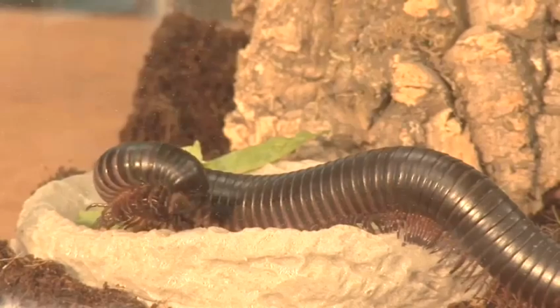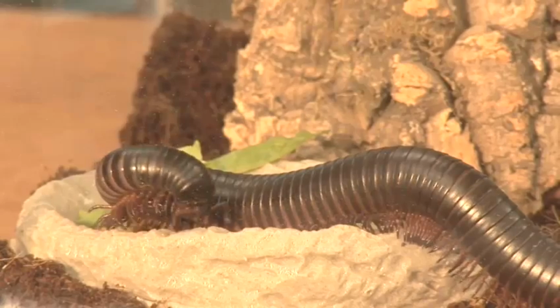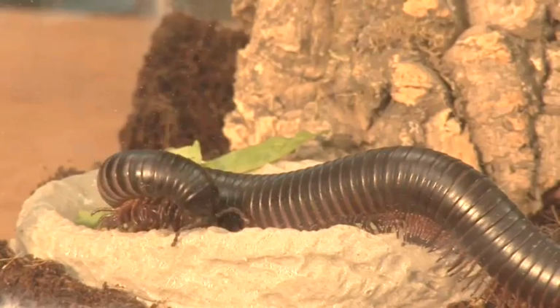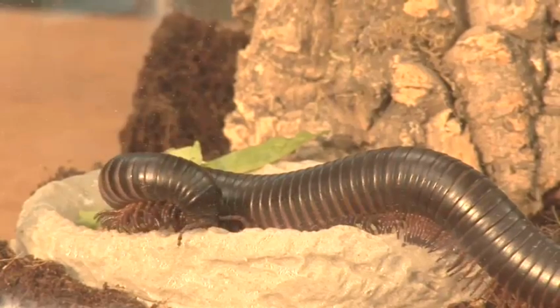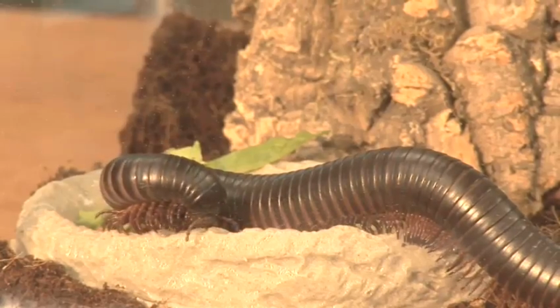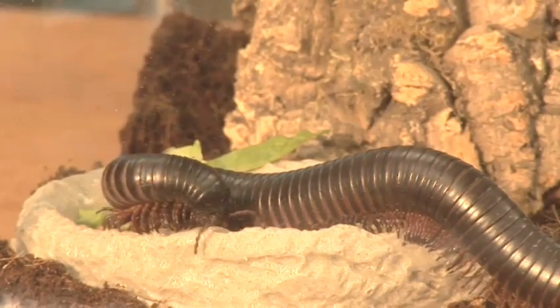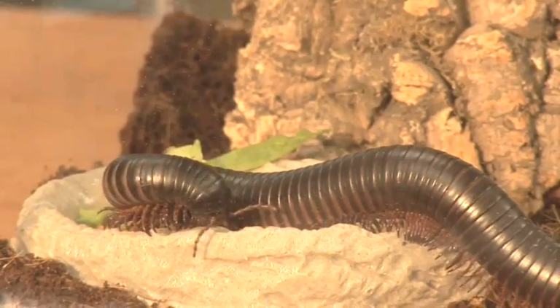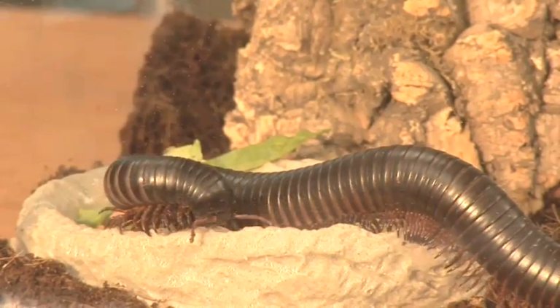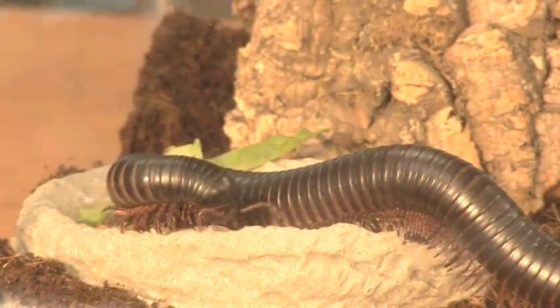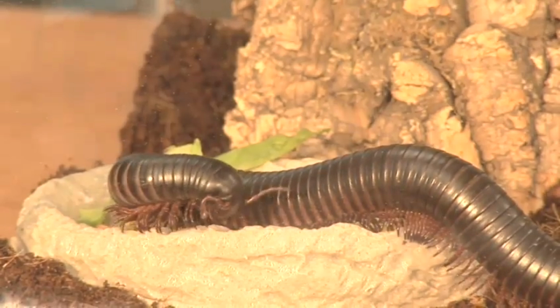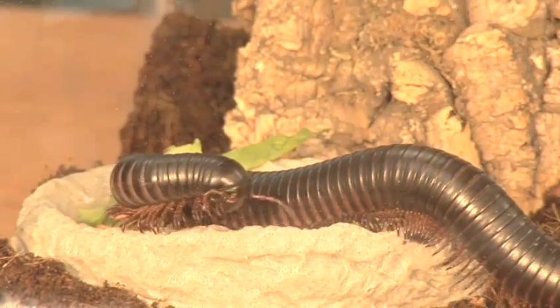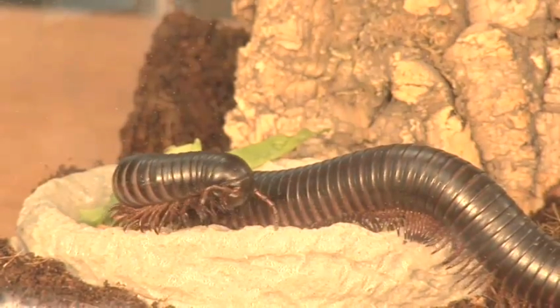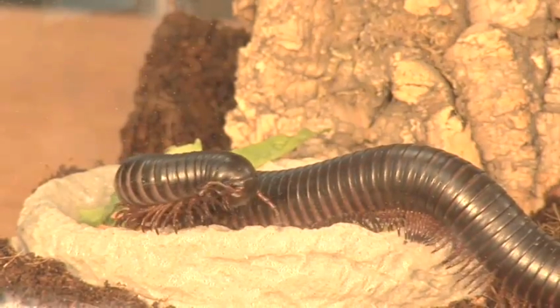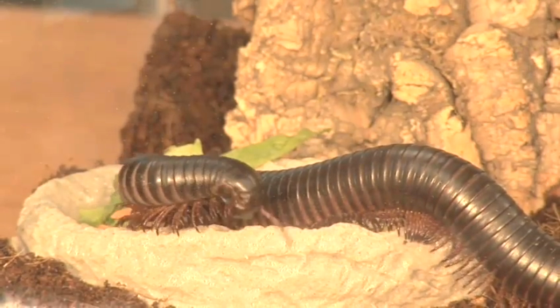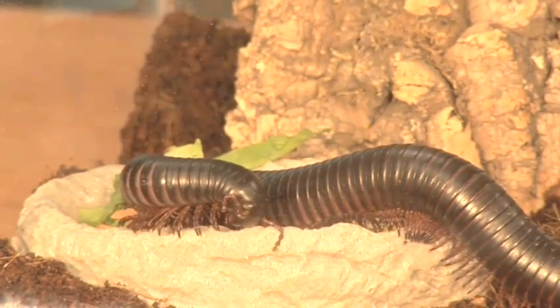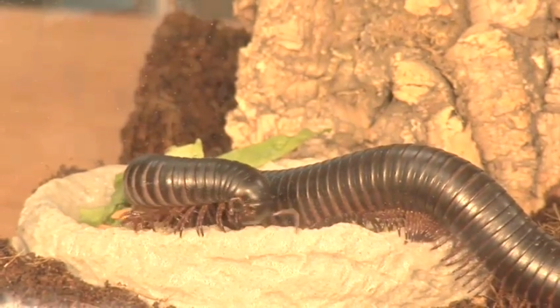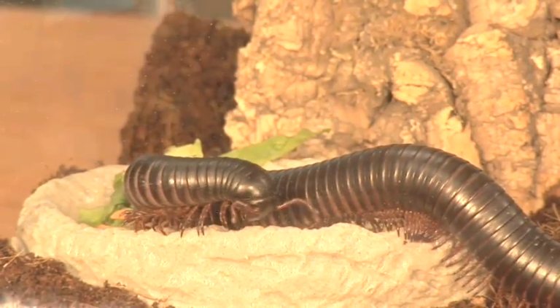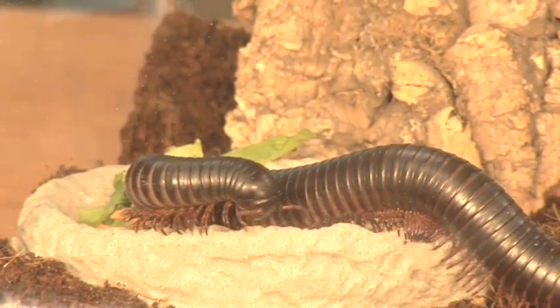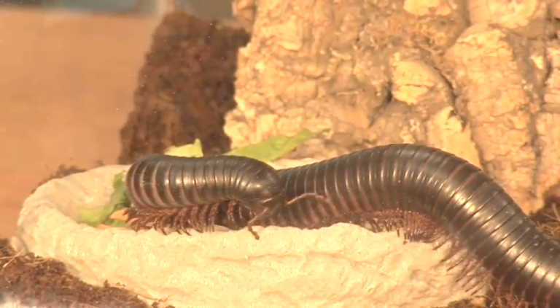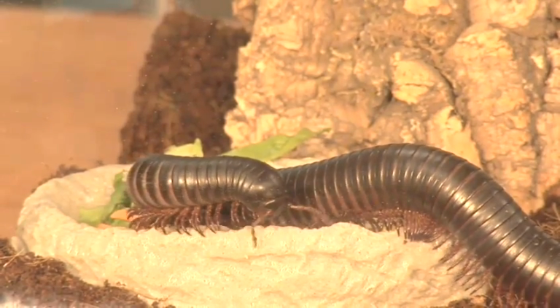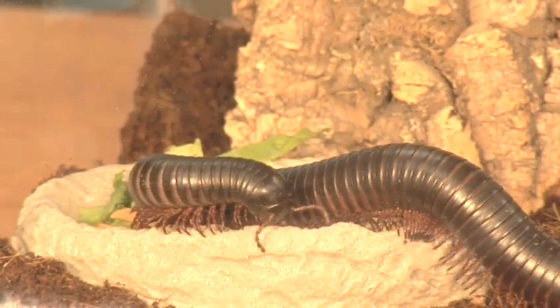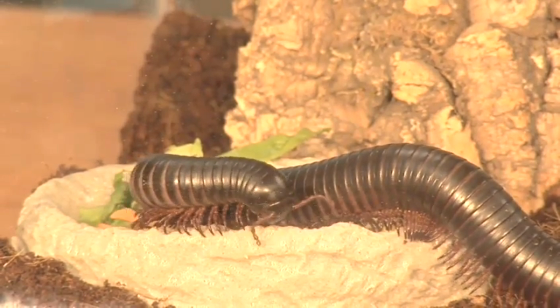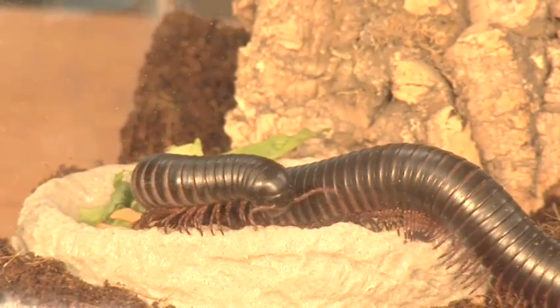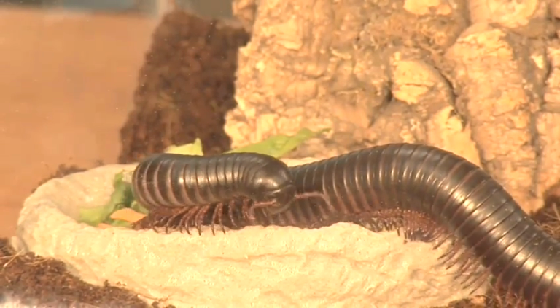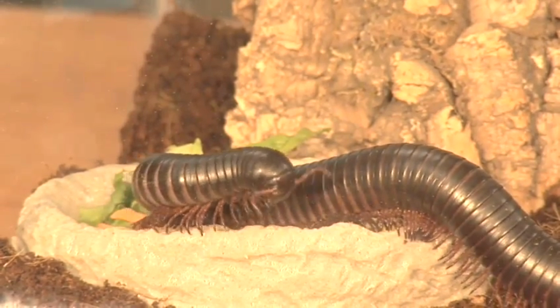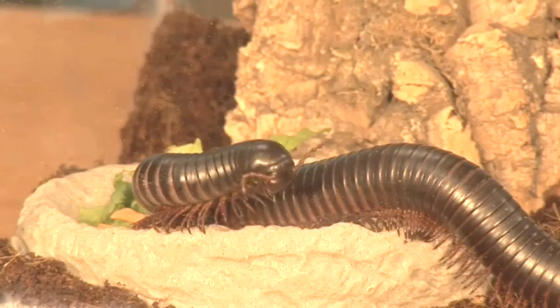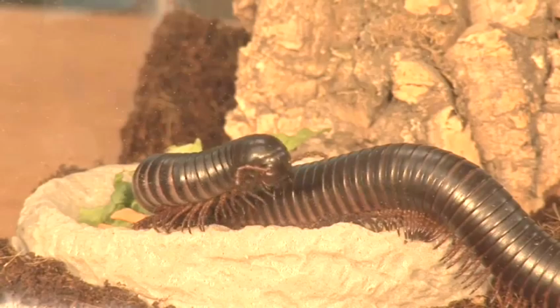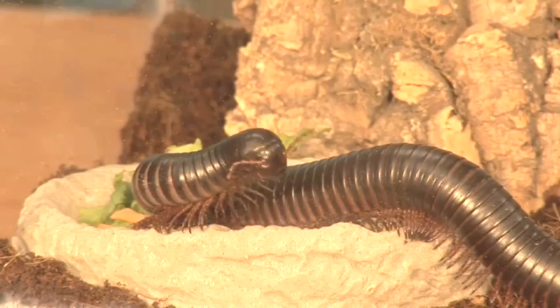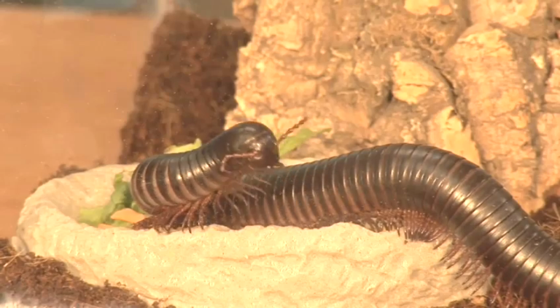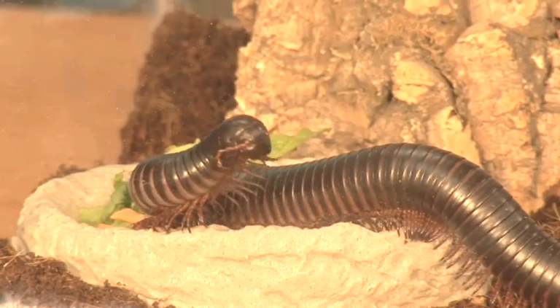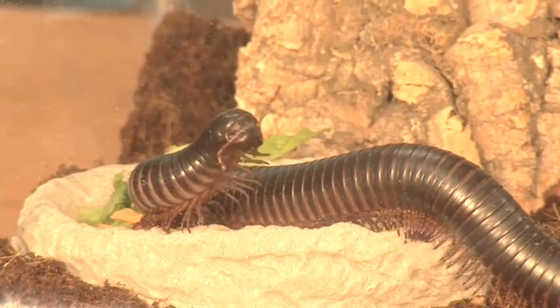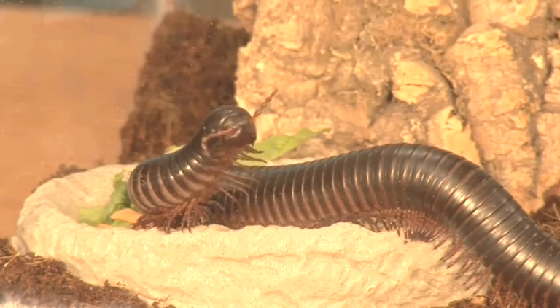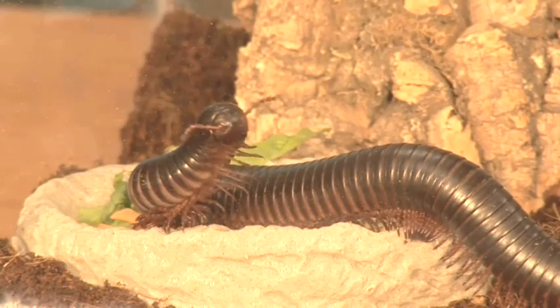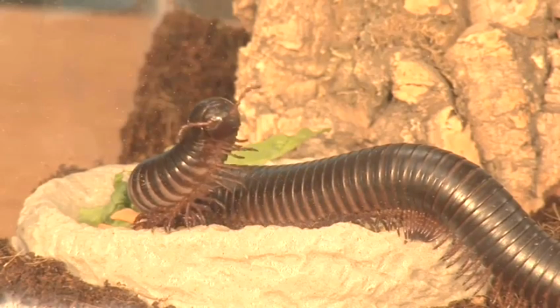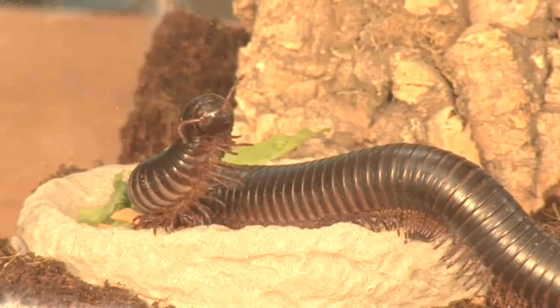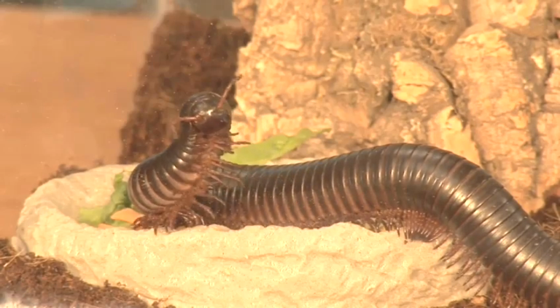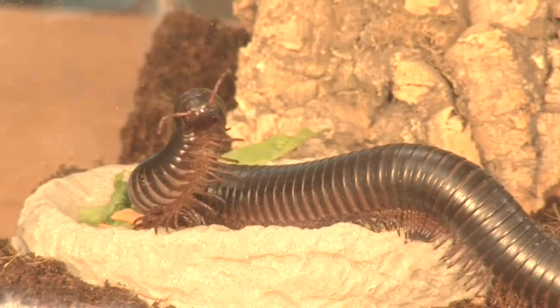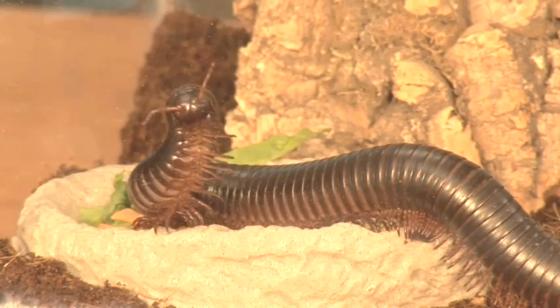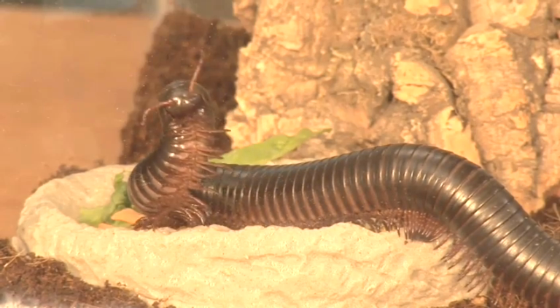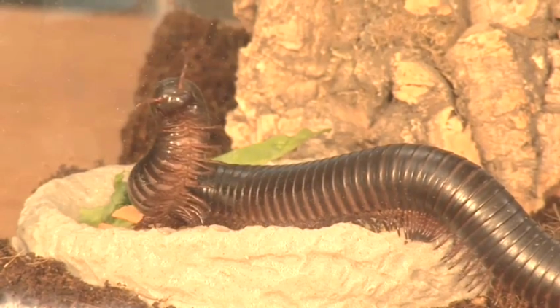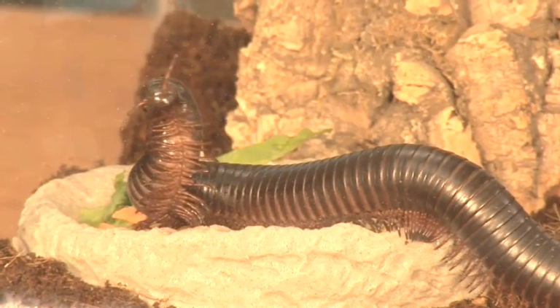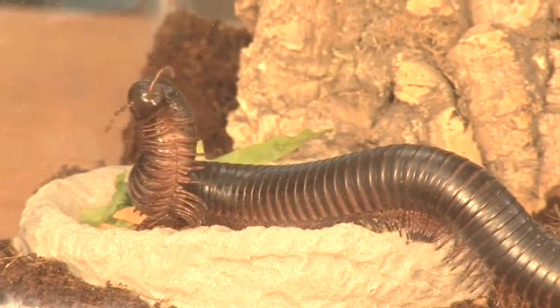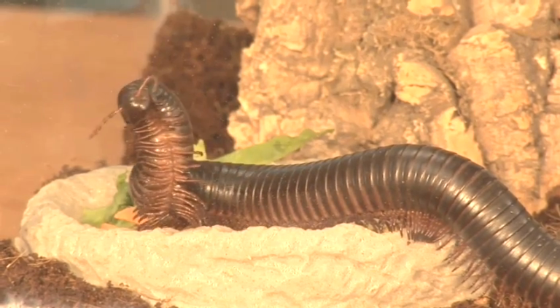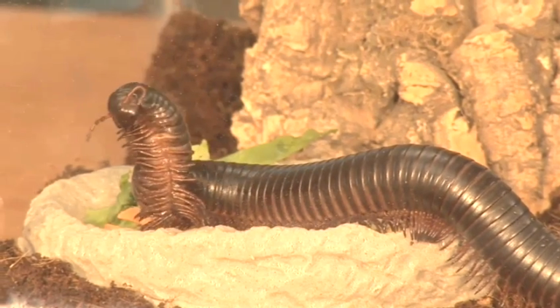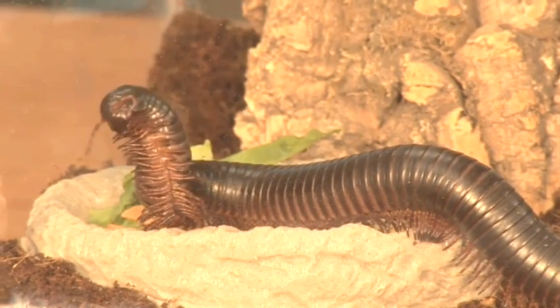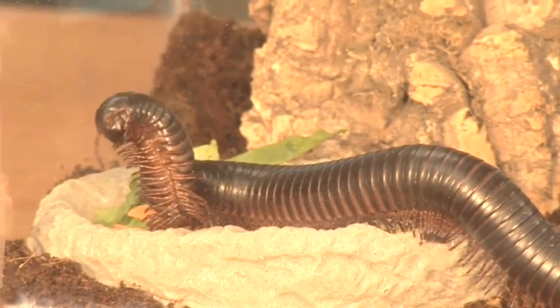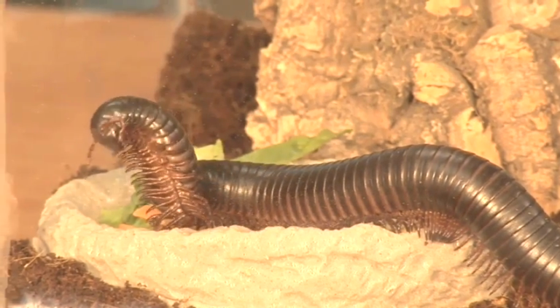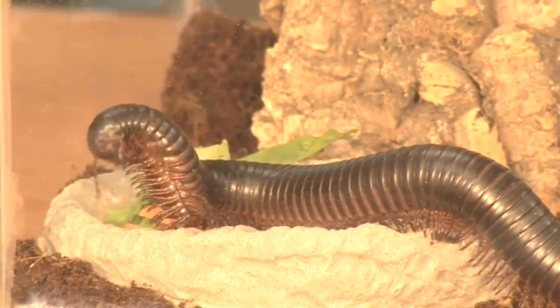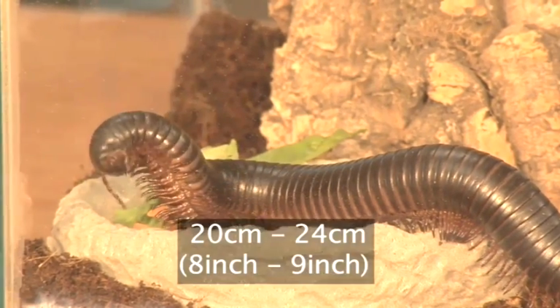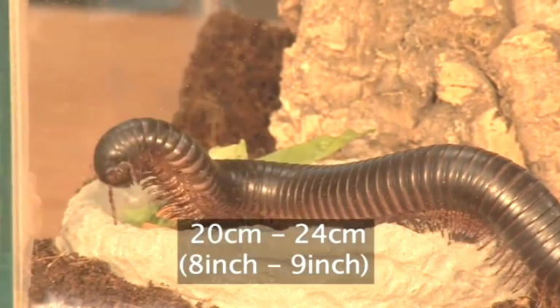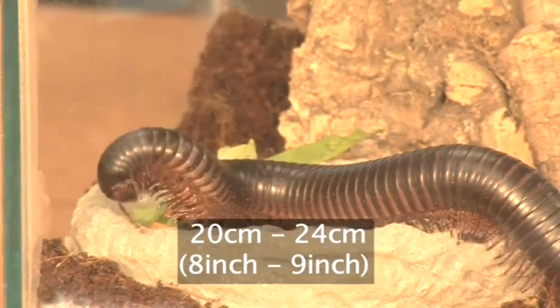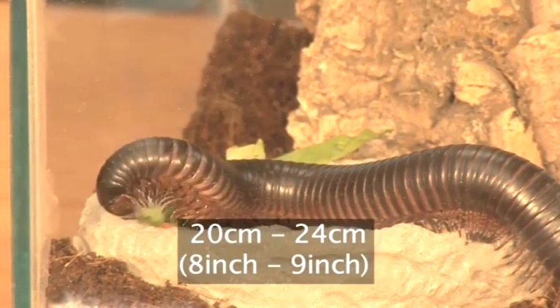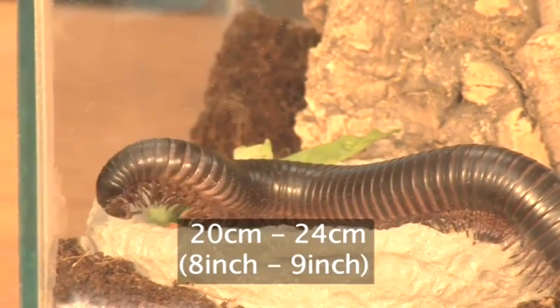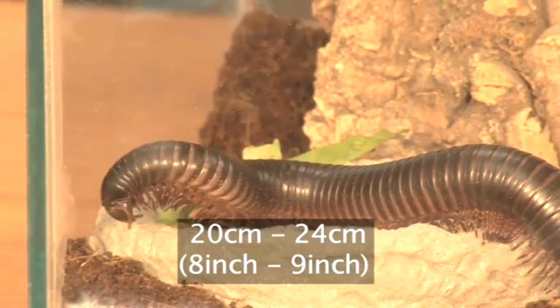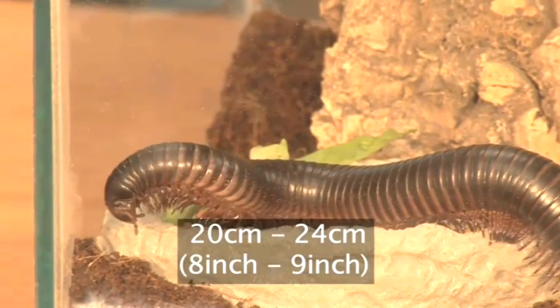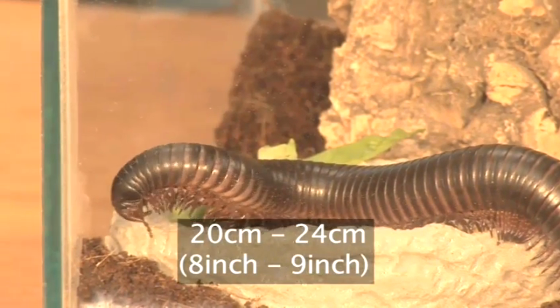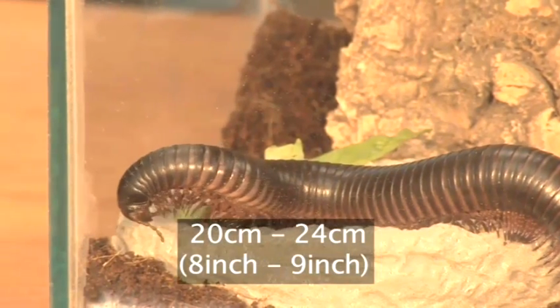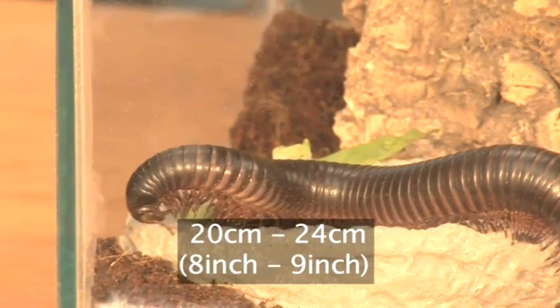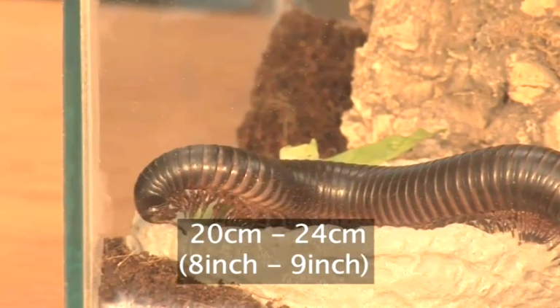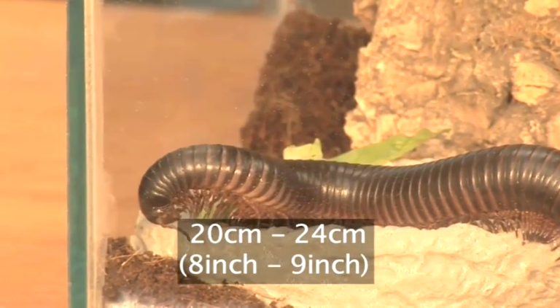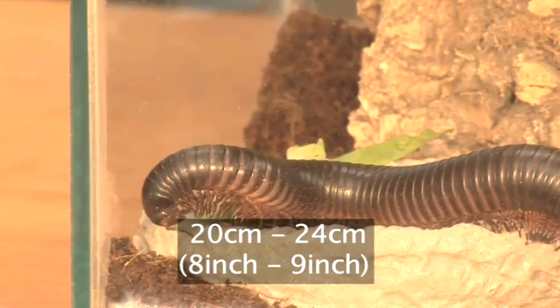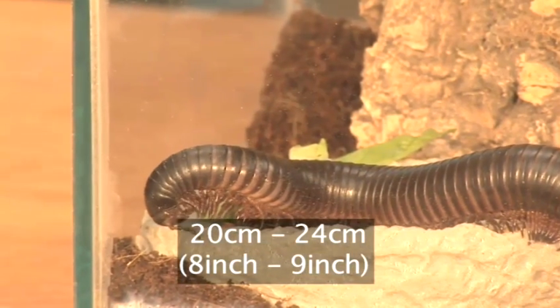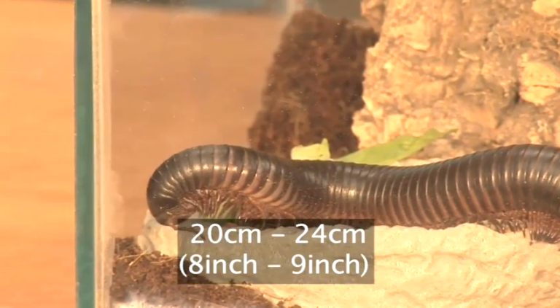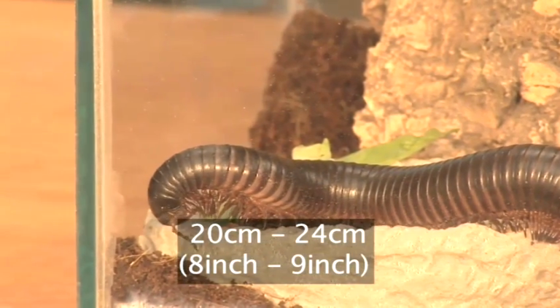Giant millipedes are essentially larger tropical examples of the millipedes found in British gardens and grow to 20 to 24 cm in length.